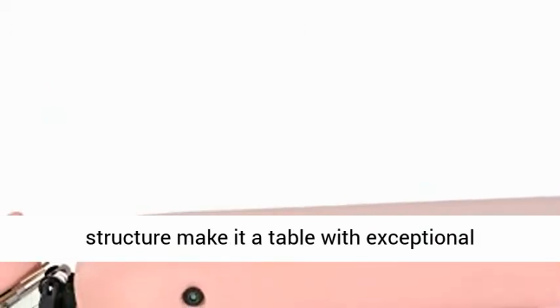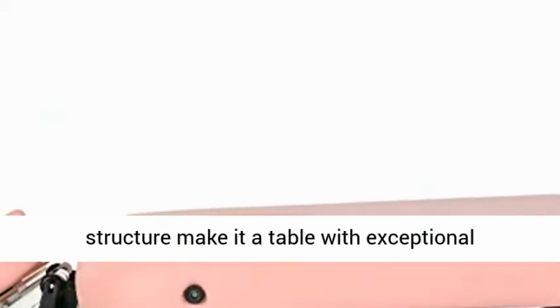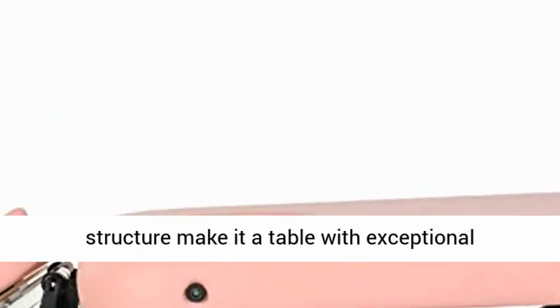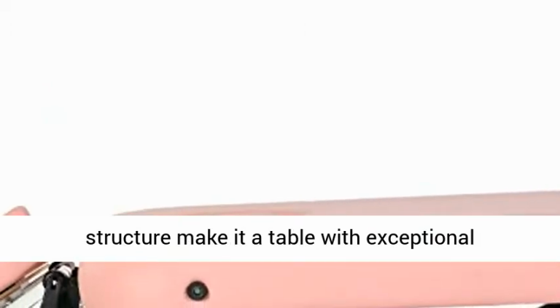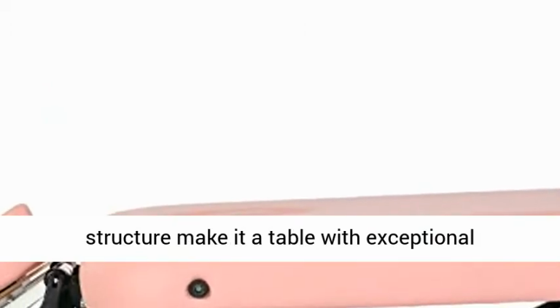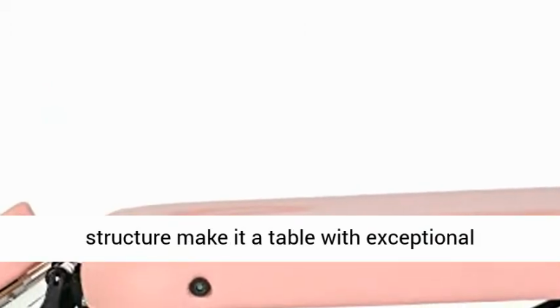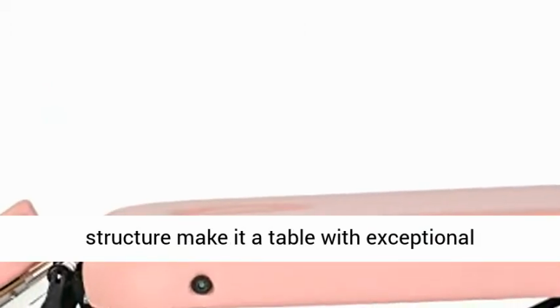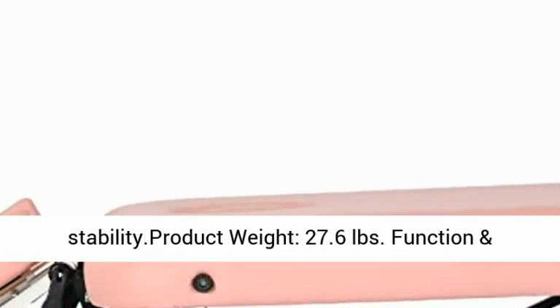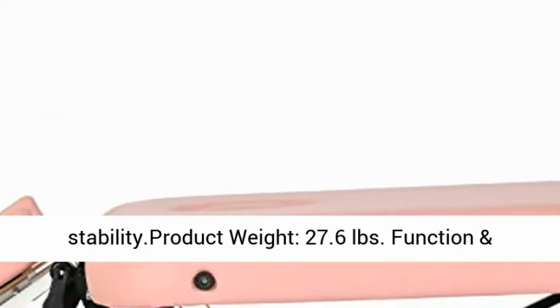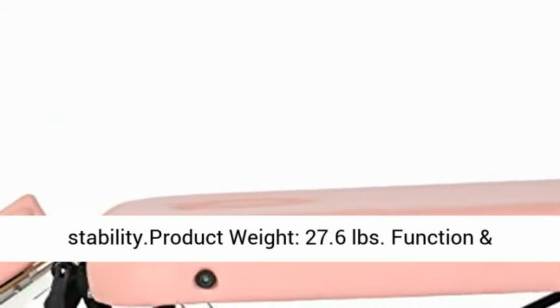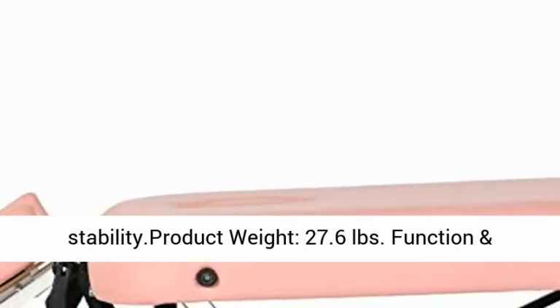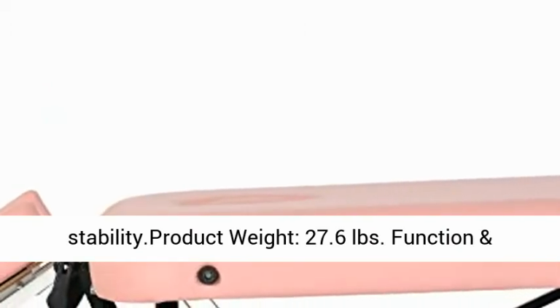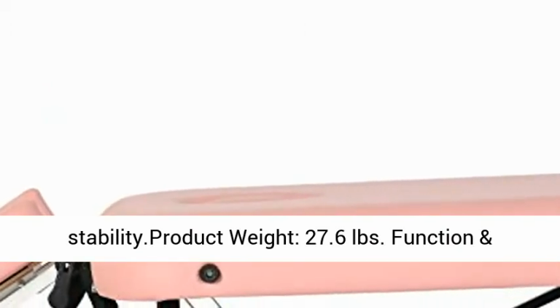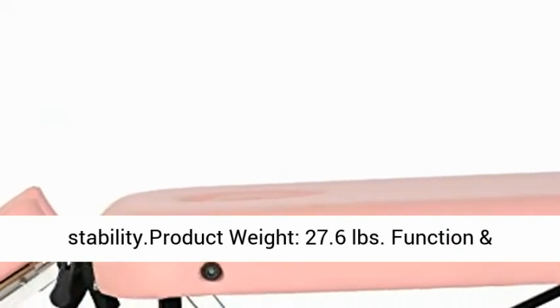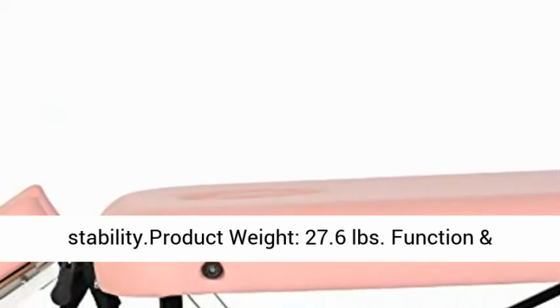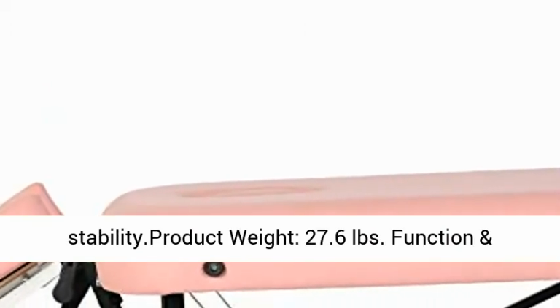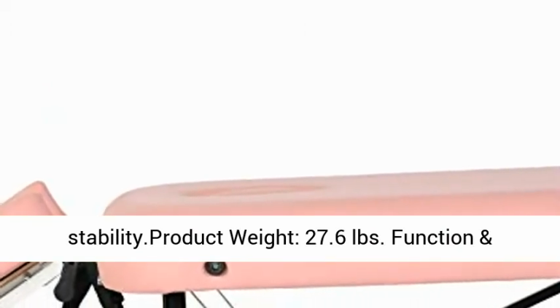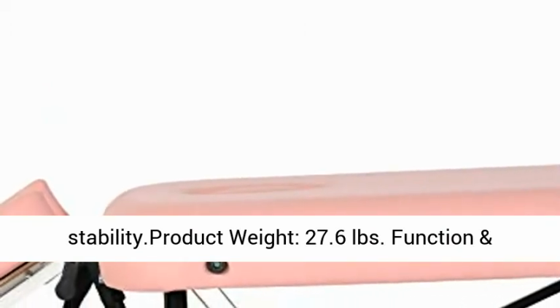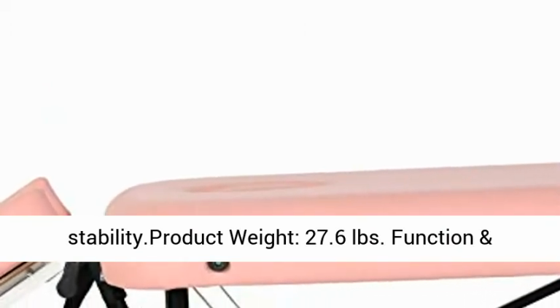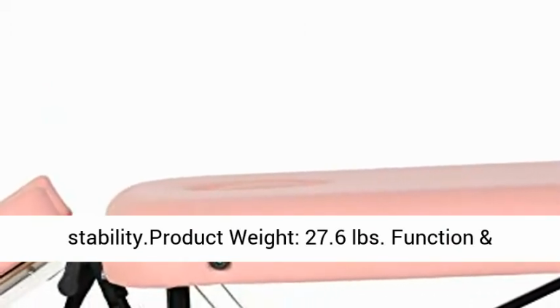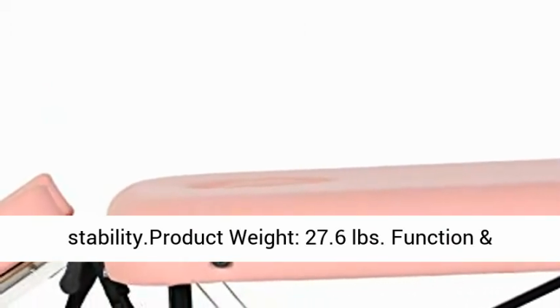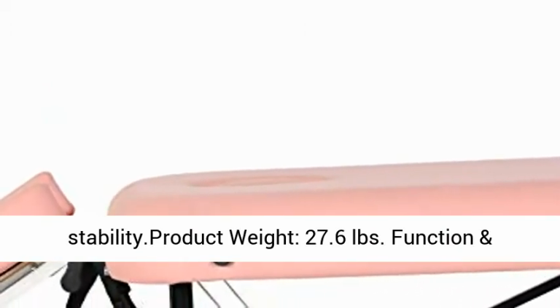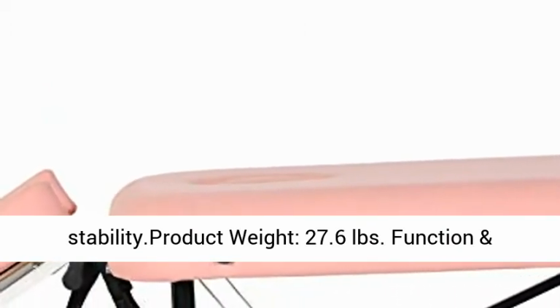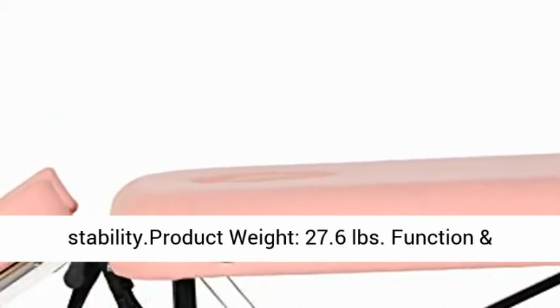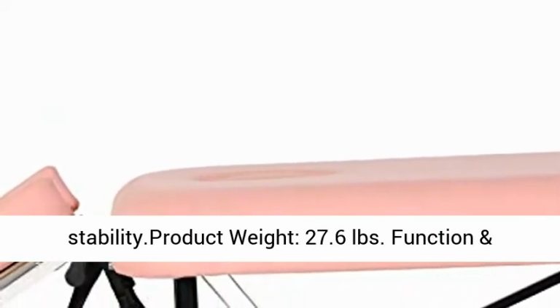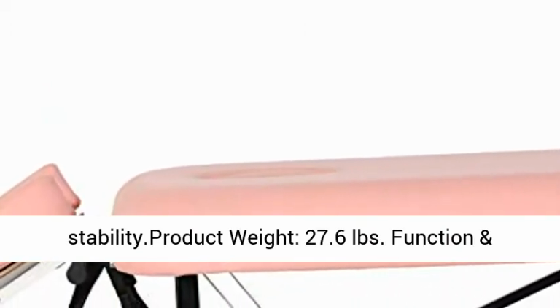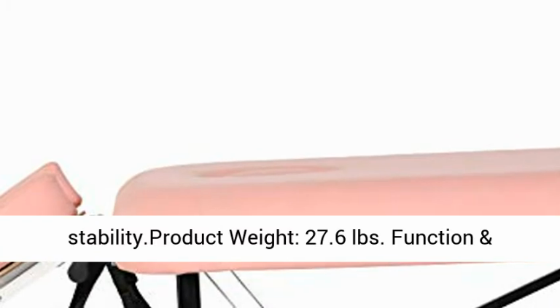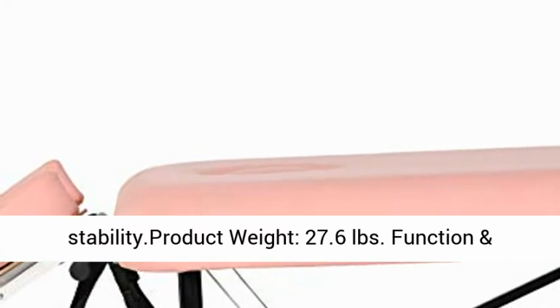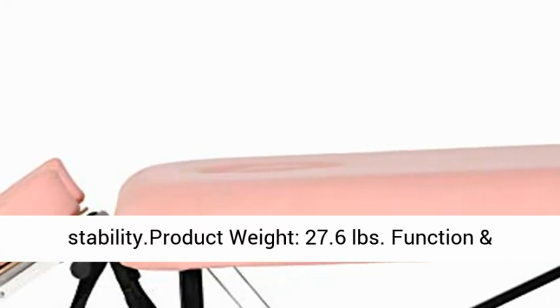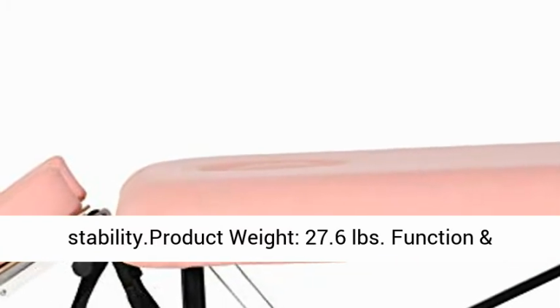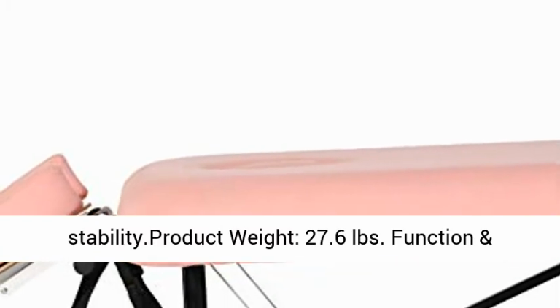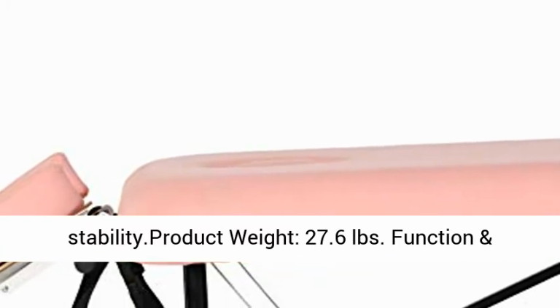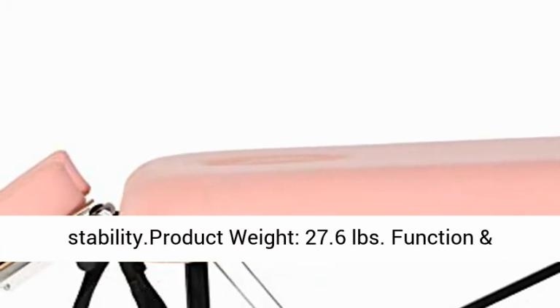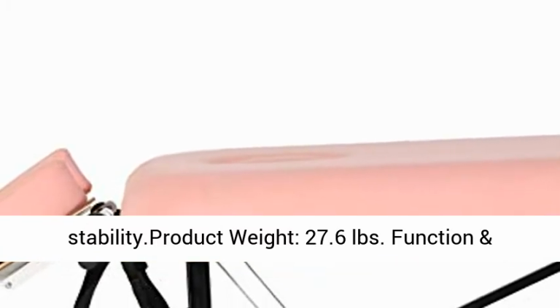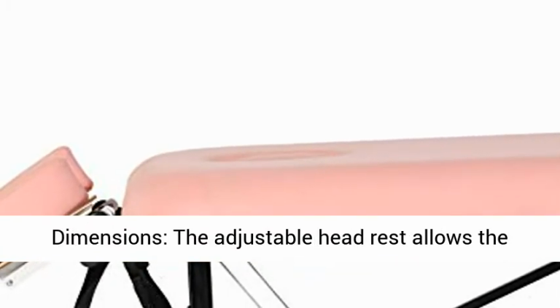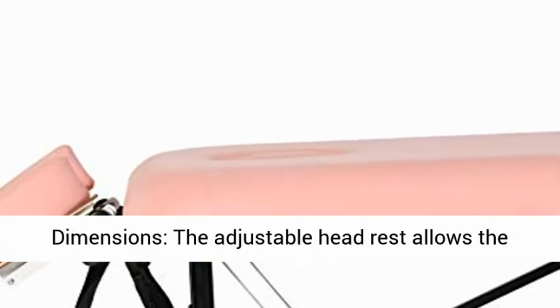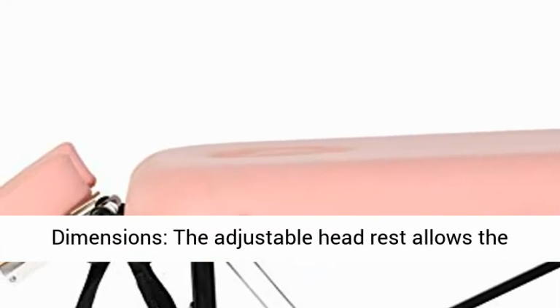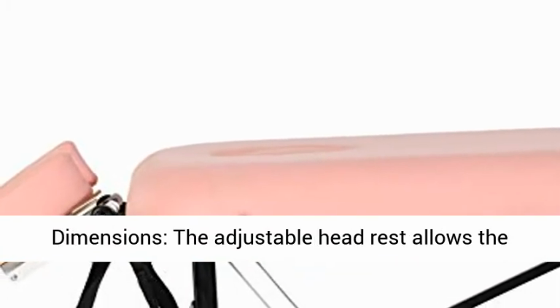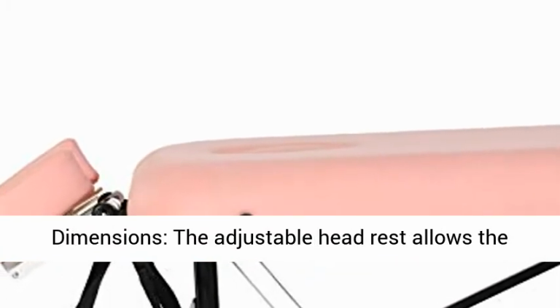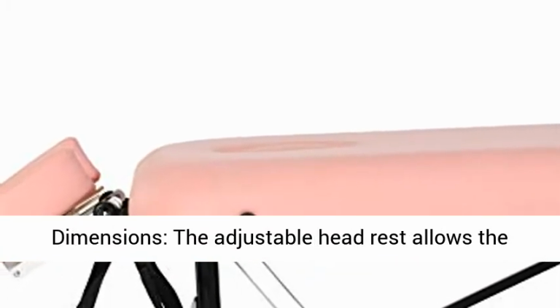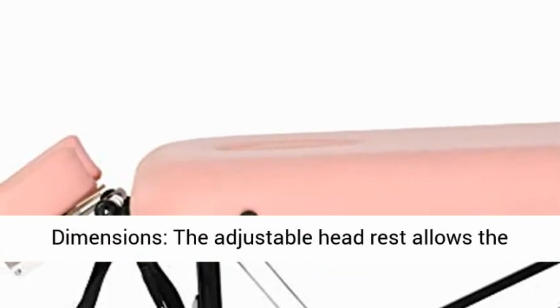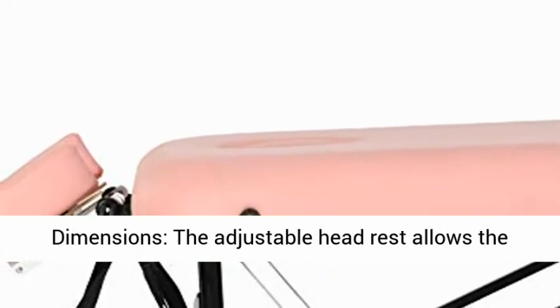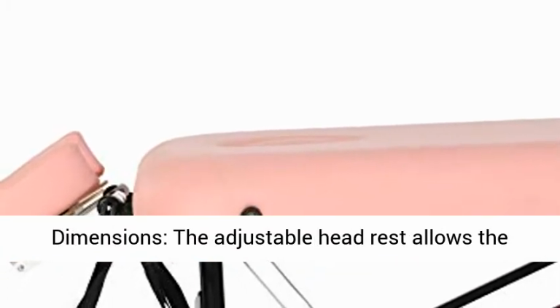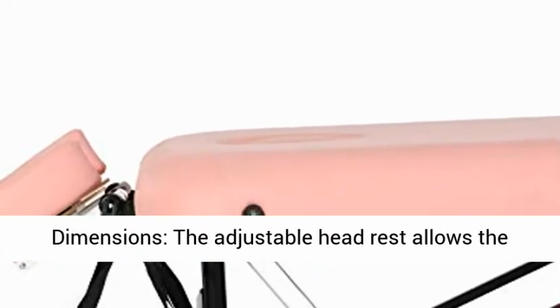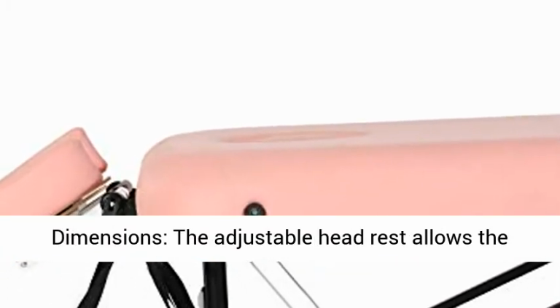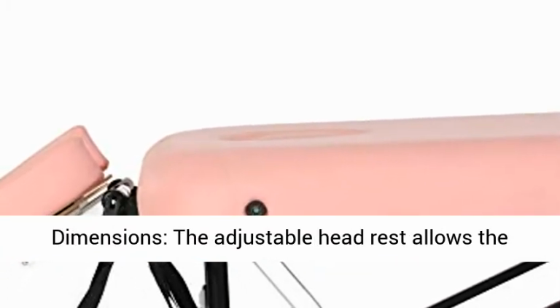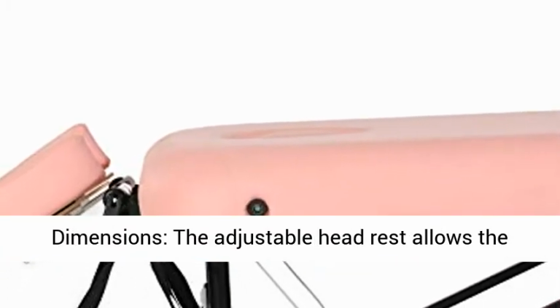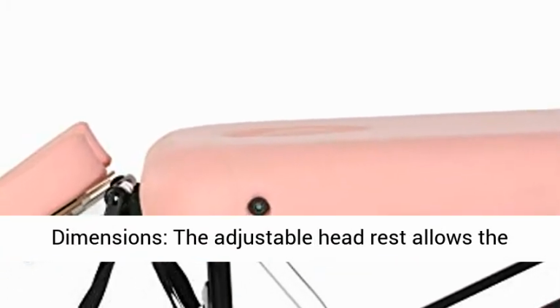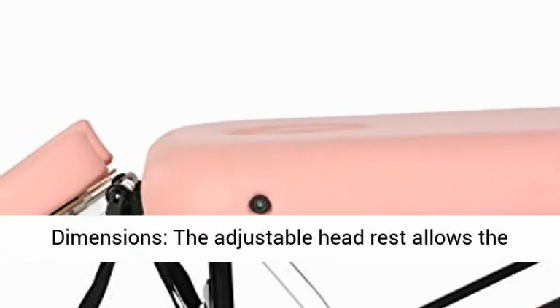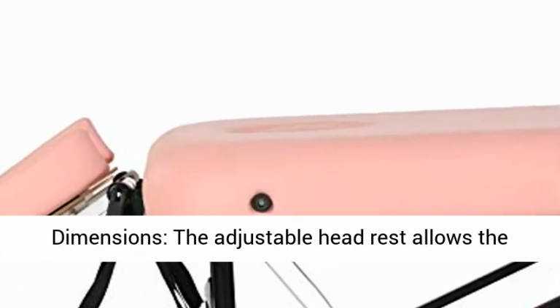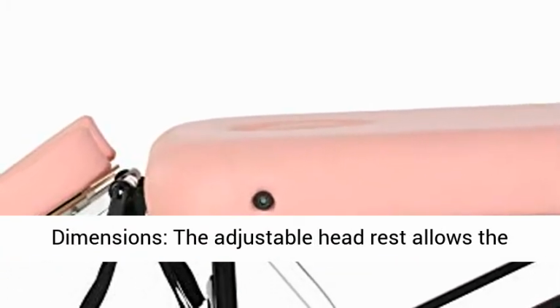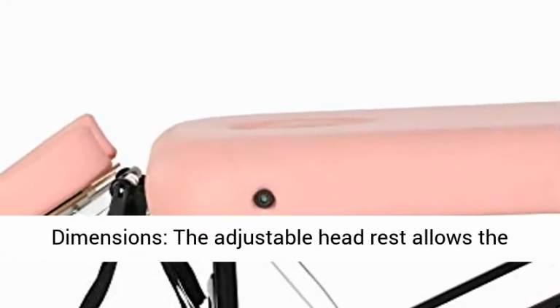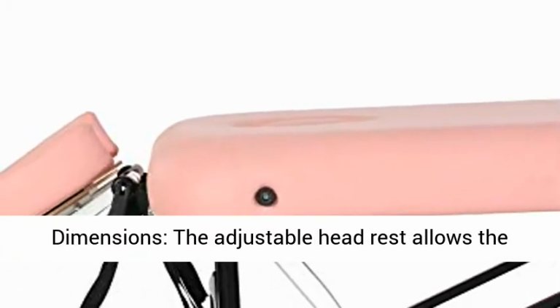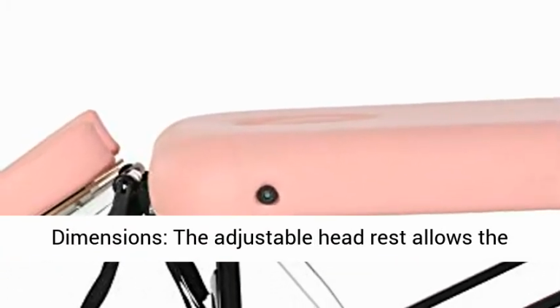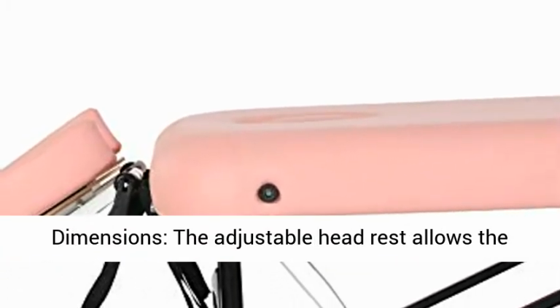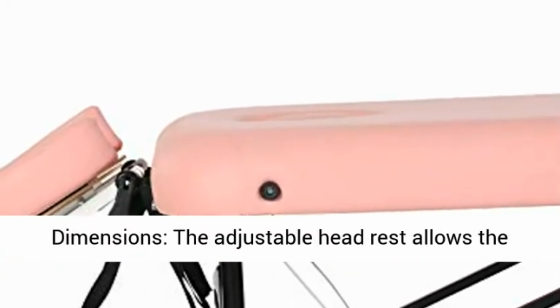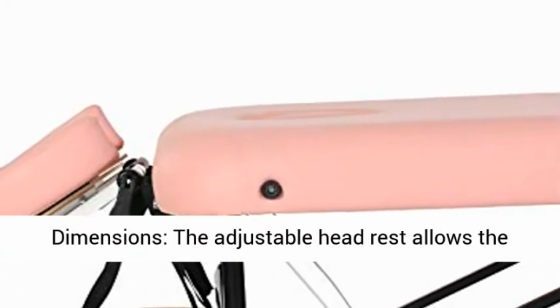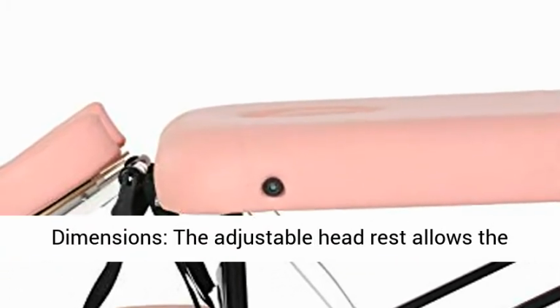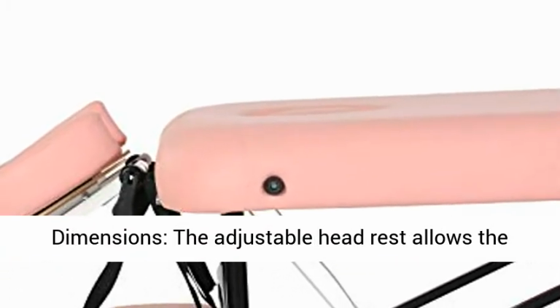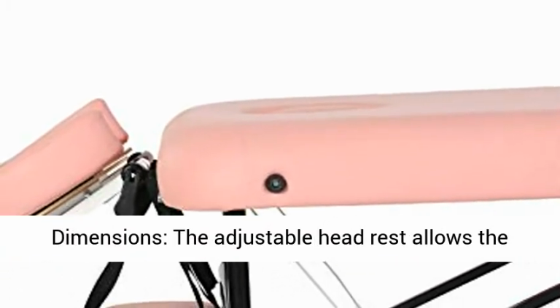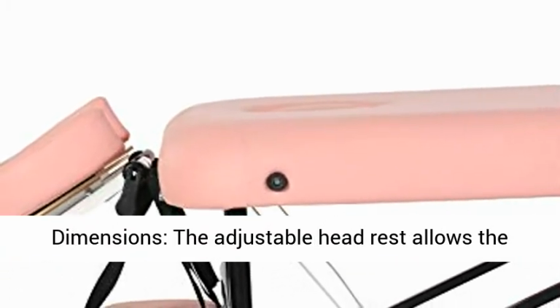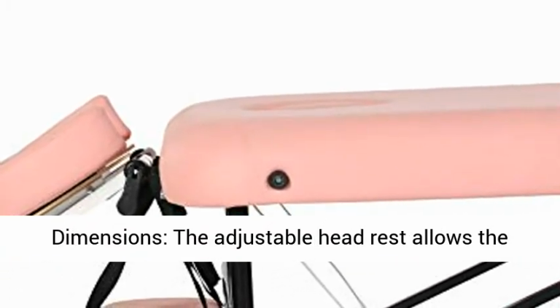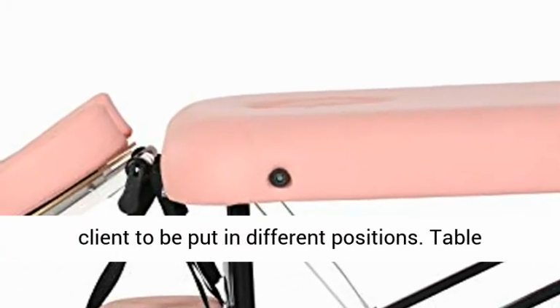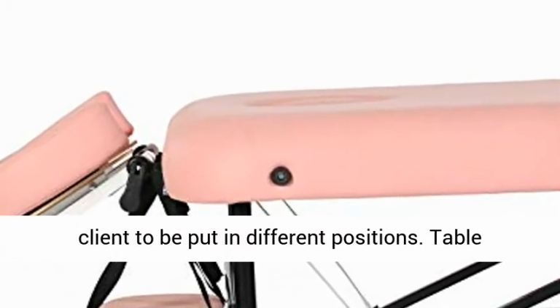Product weight: 27.6 pounds. The adjustable headrest allows the client to be positioned in different positions.